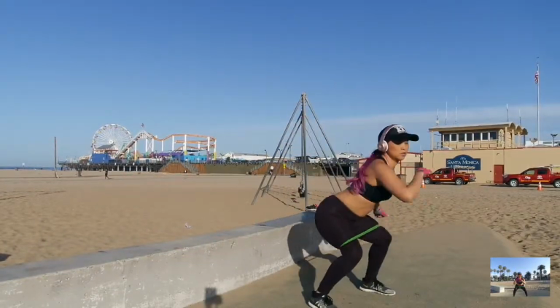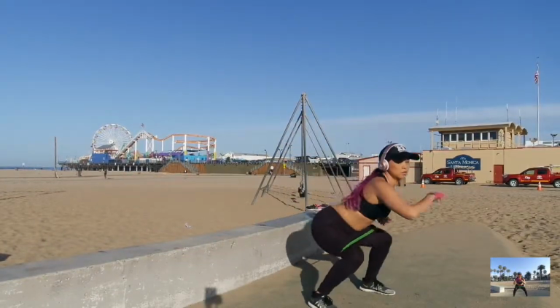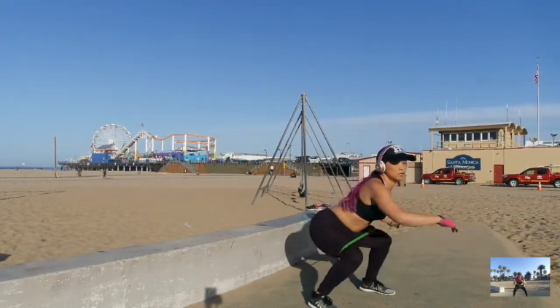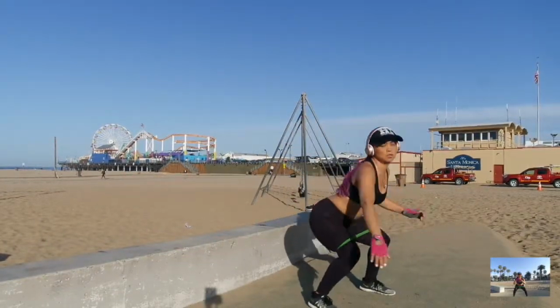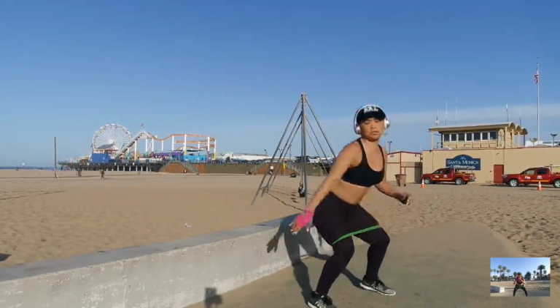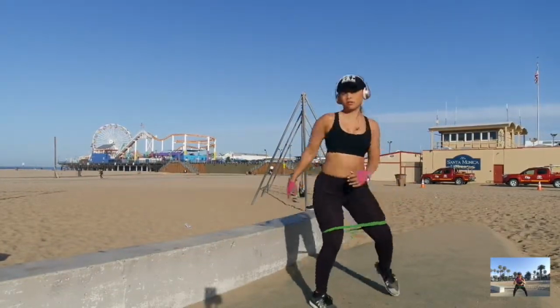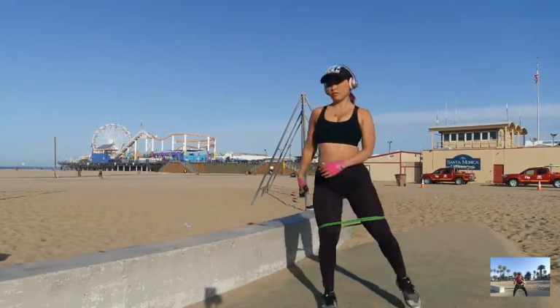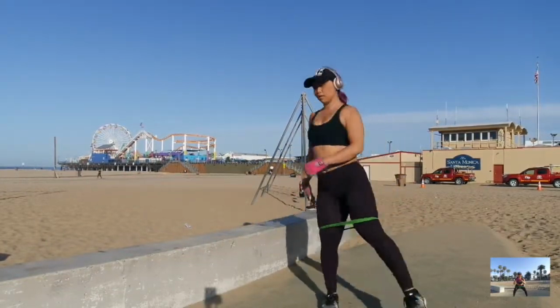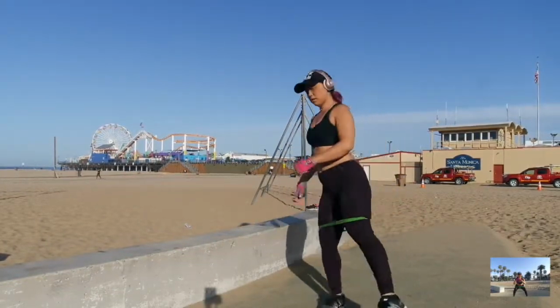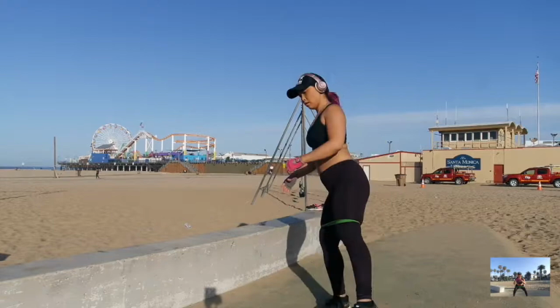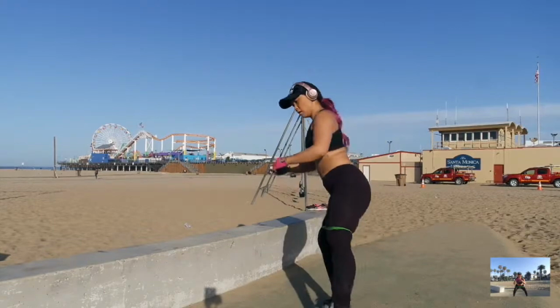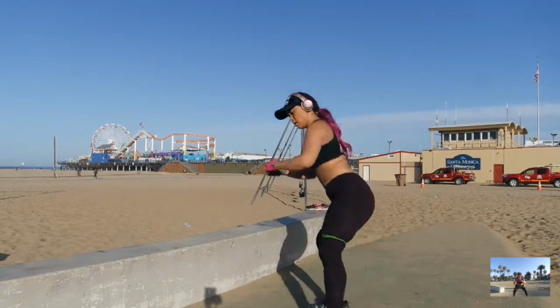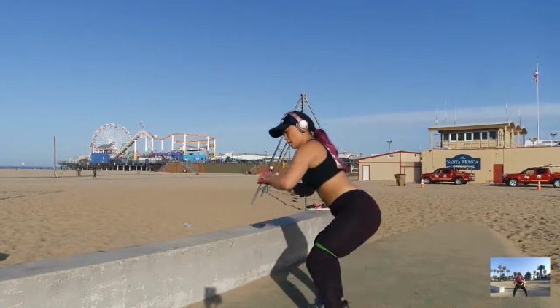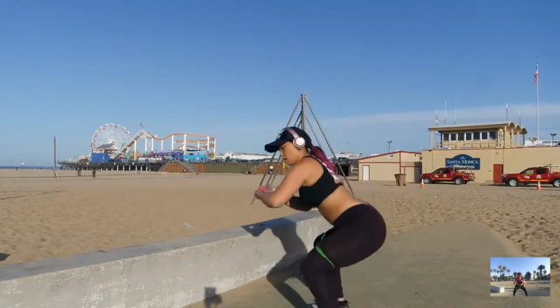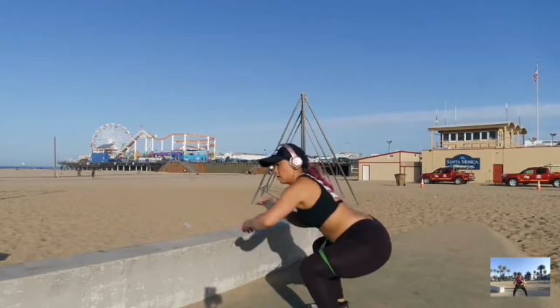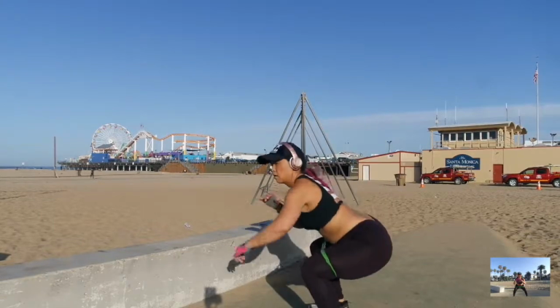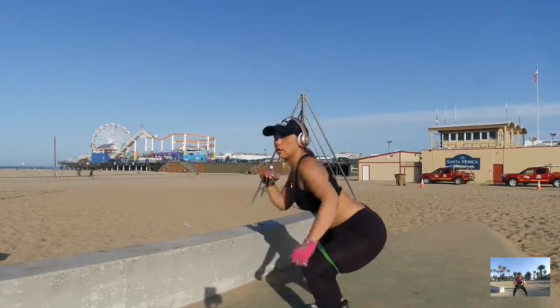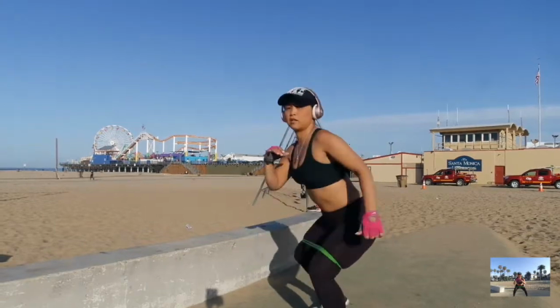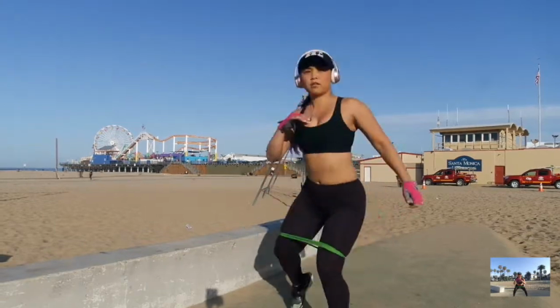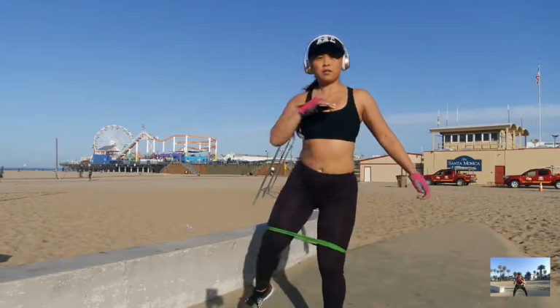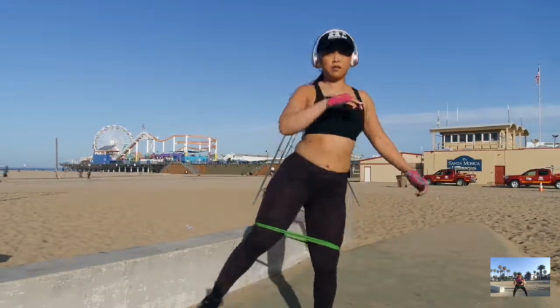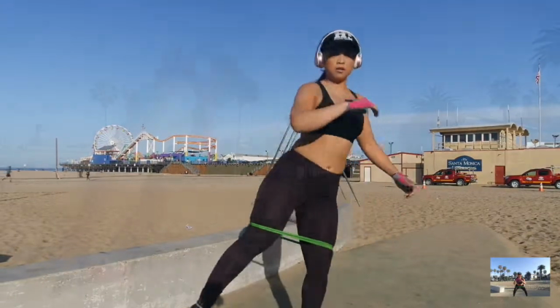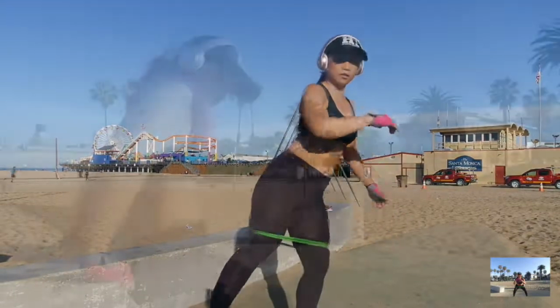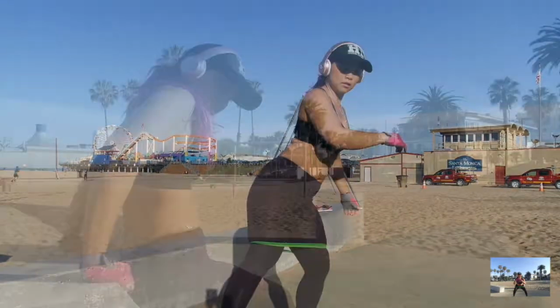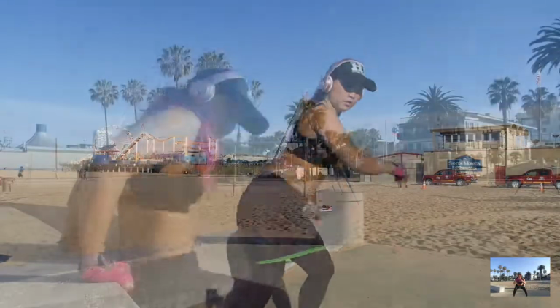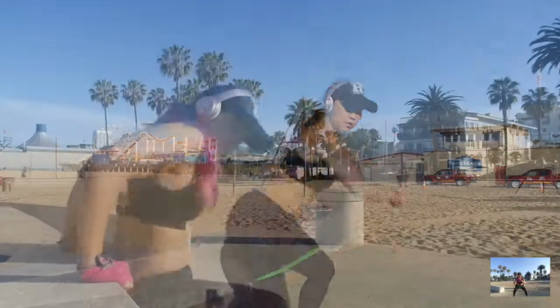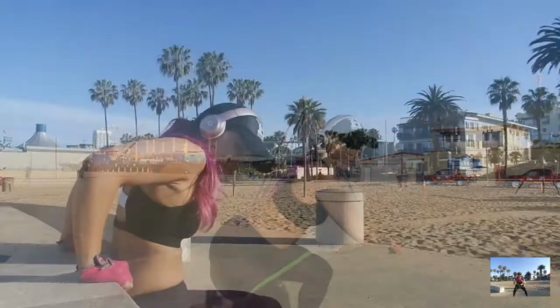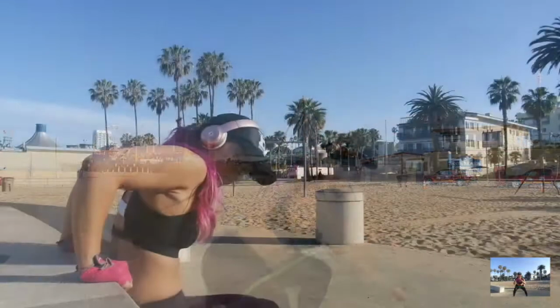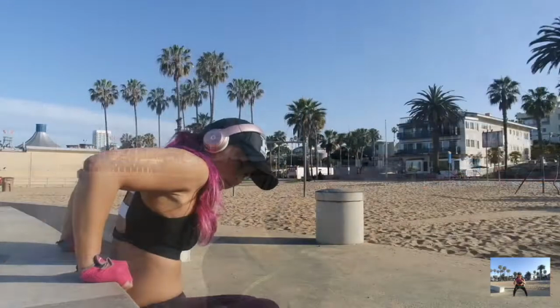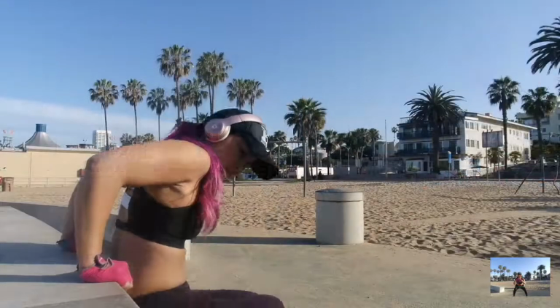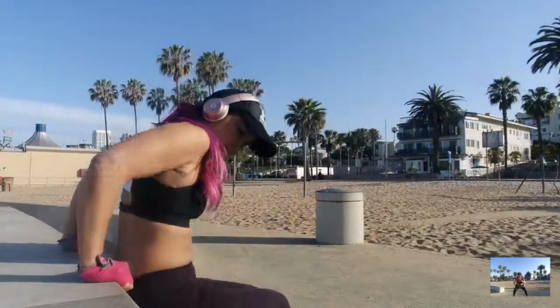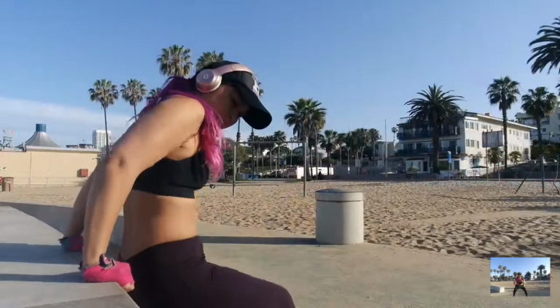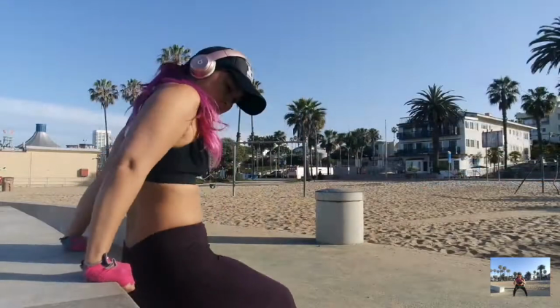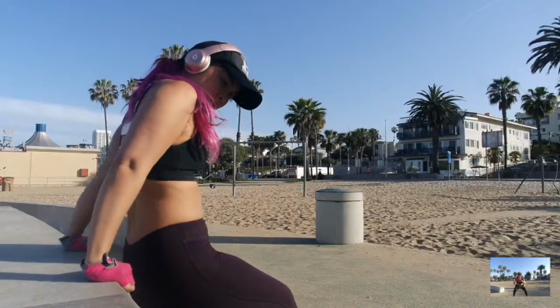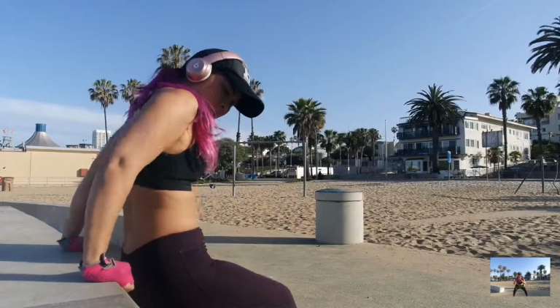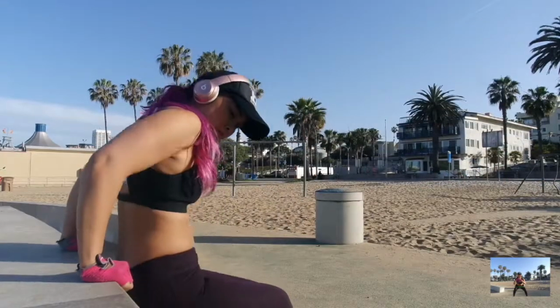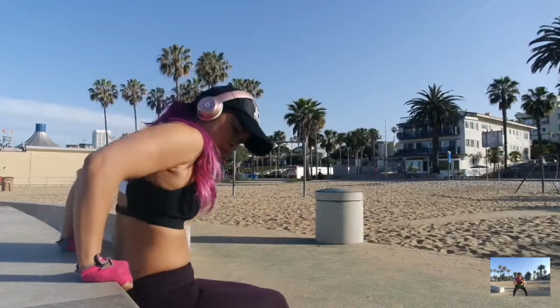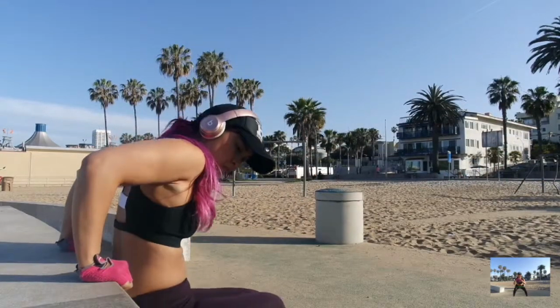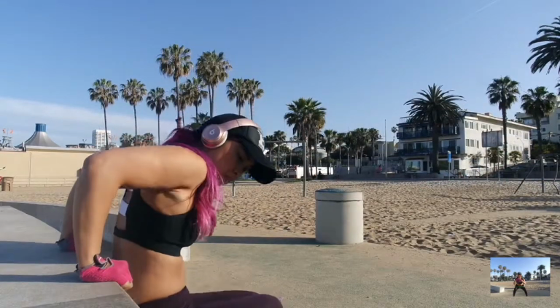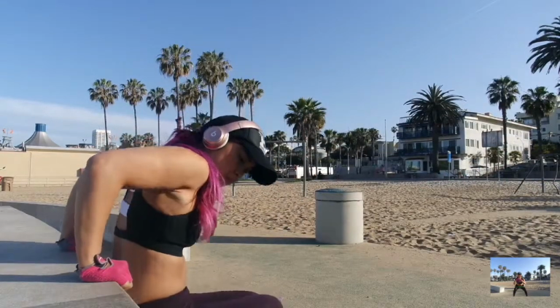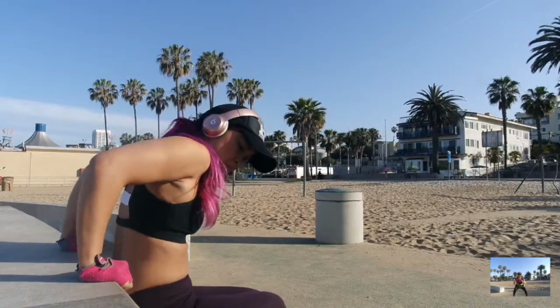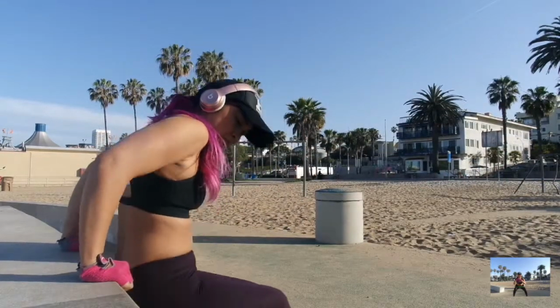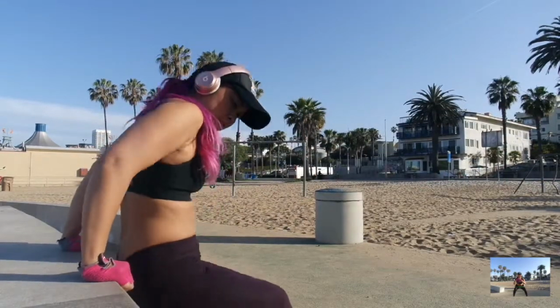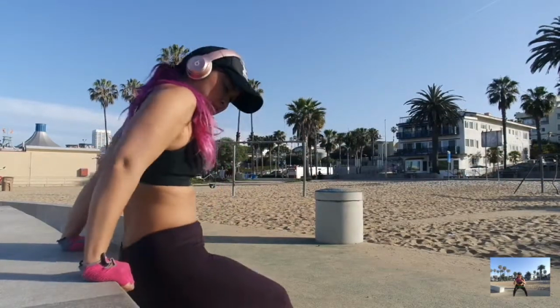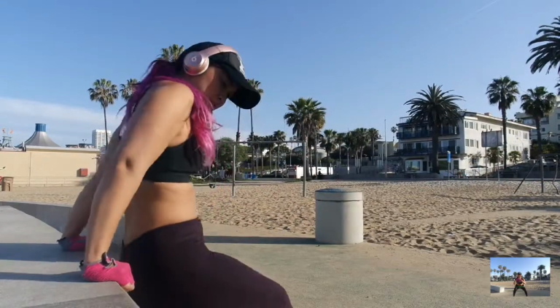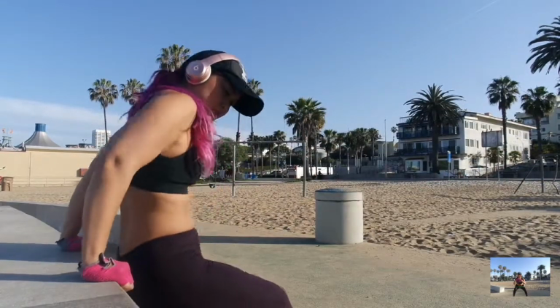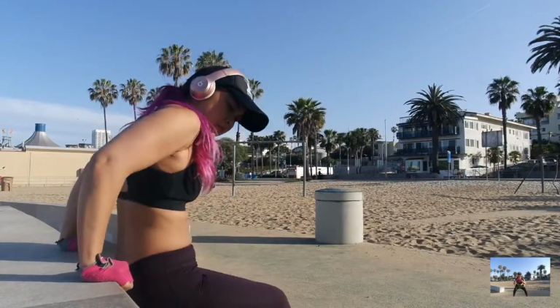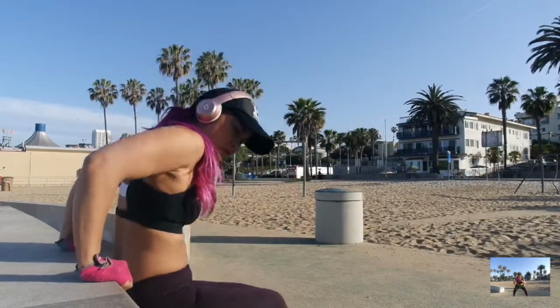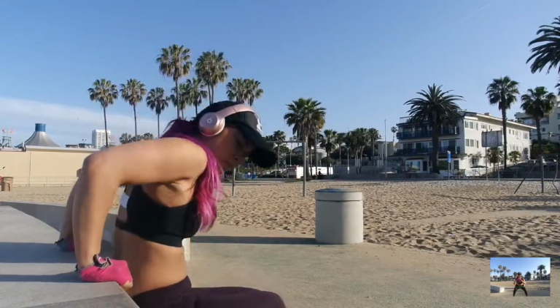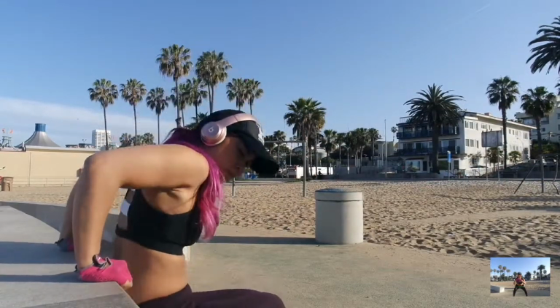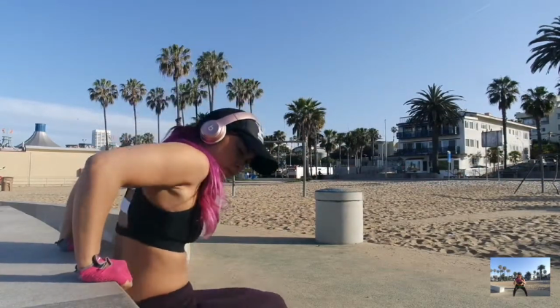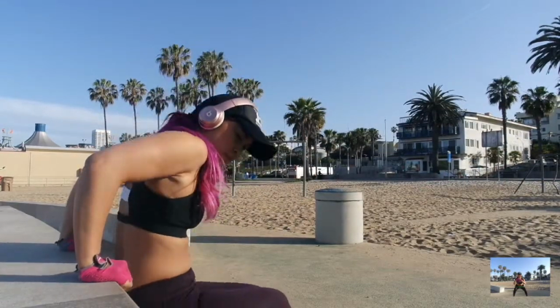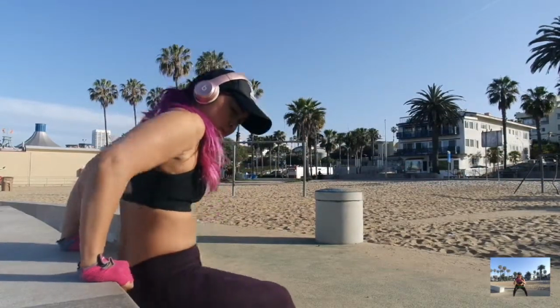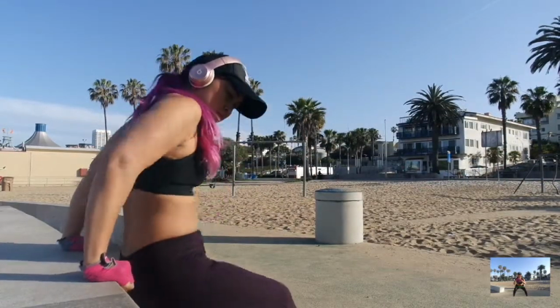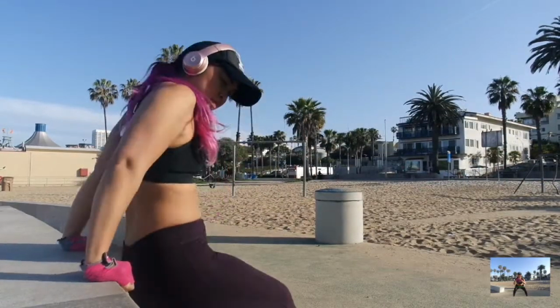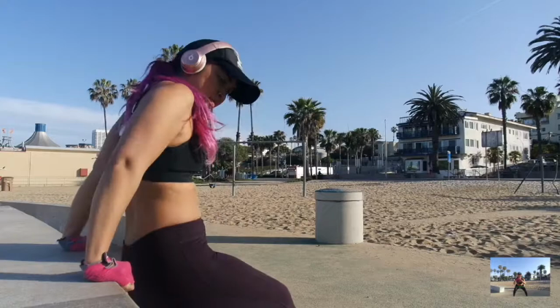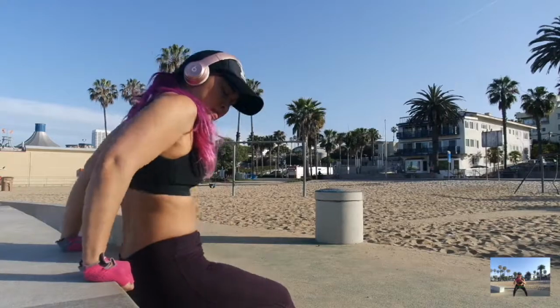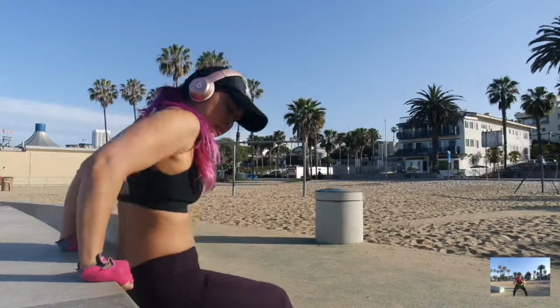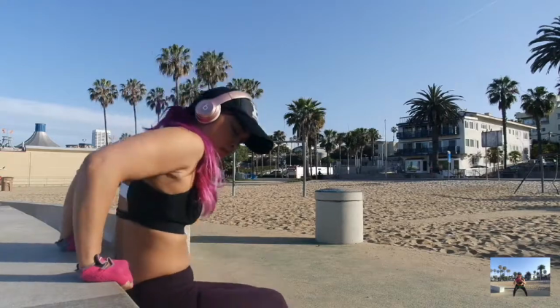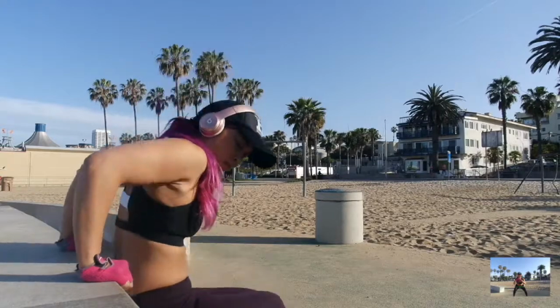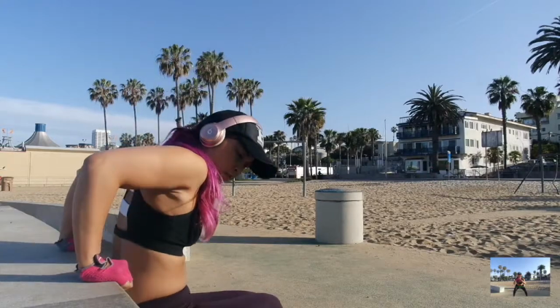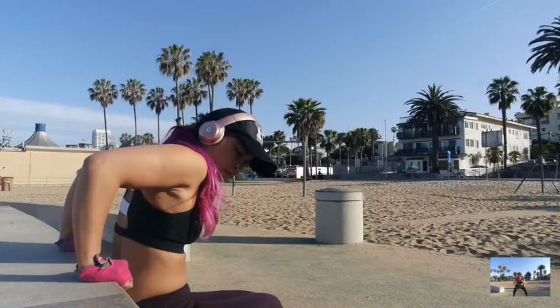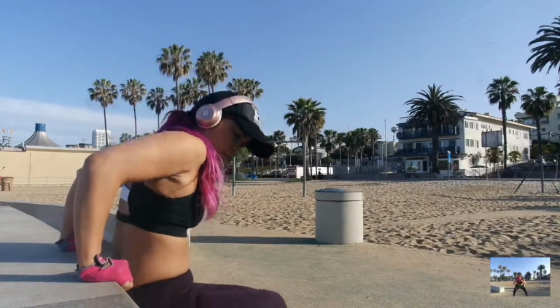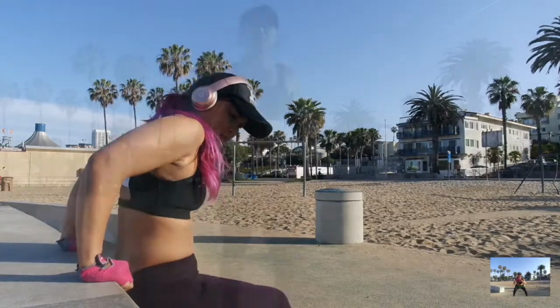I'll go ahead and film an updated workout video in the near future. I hope this inspires you to get up, get out, and get active.